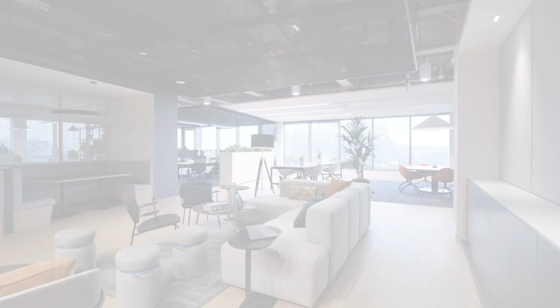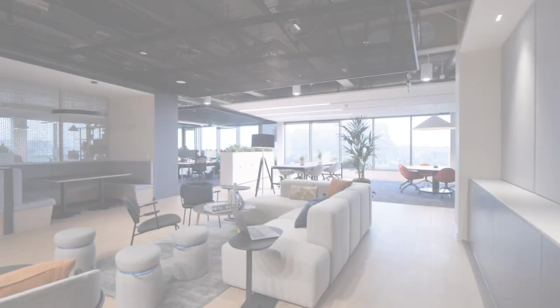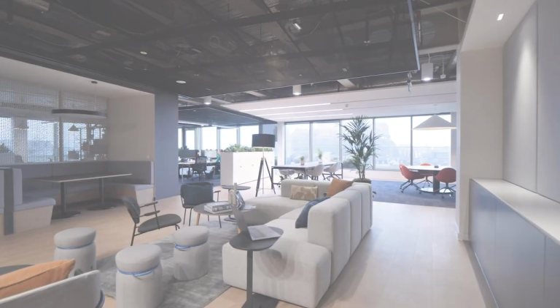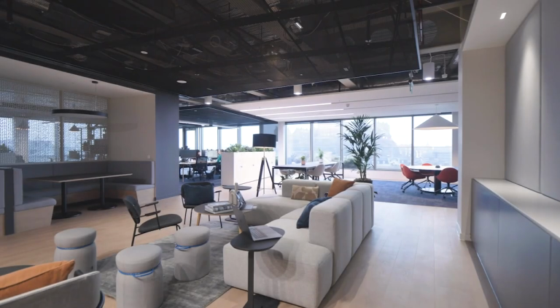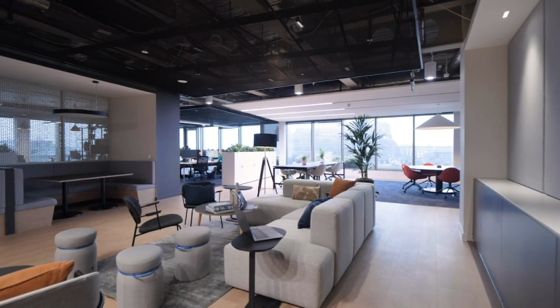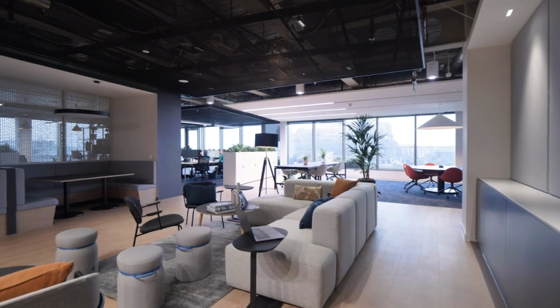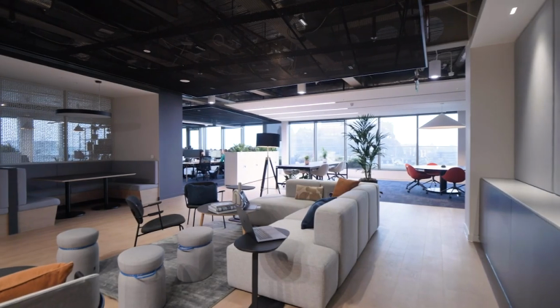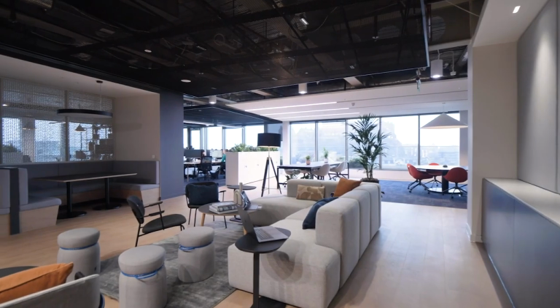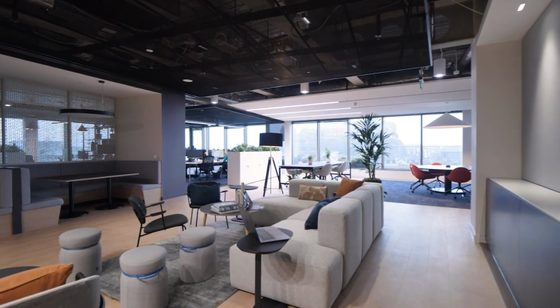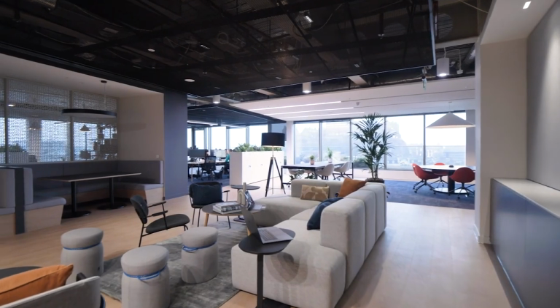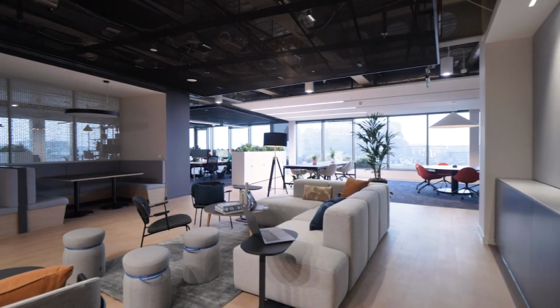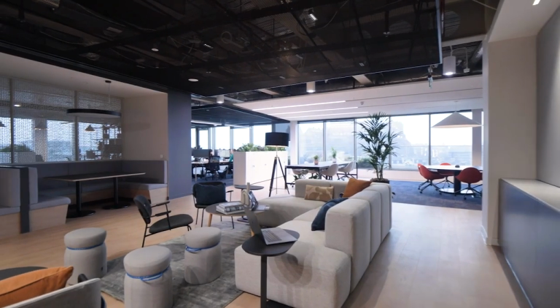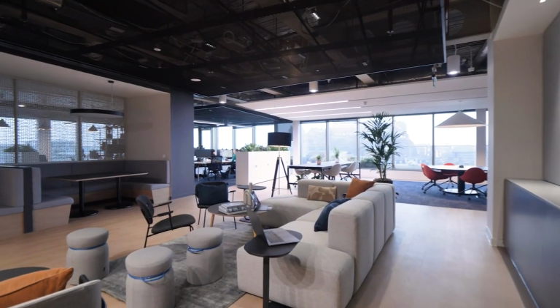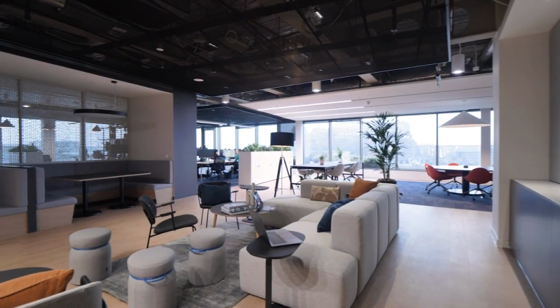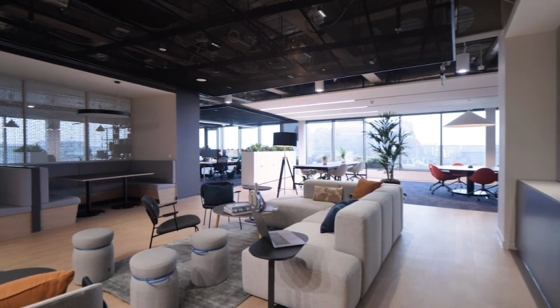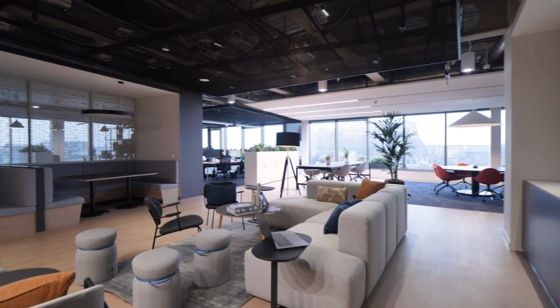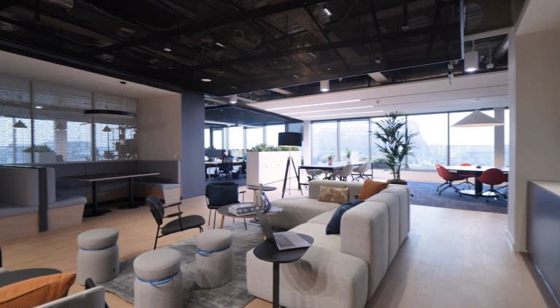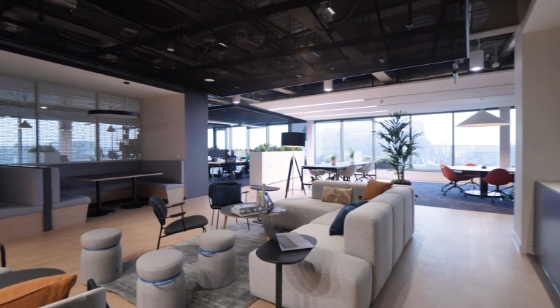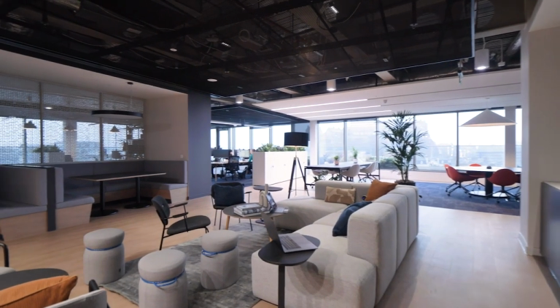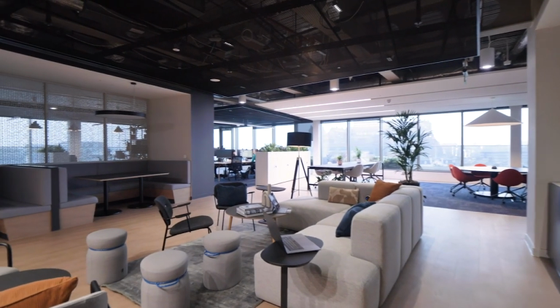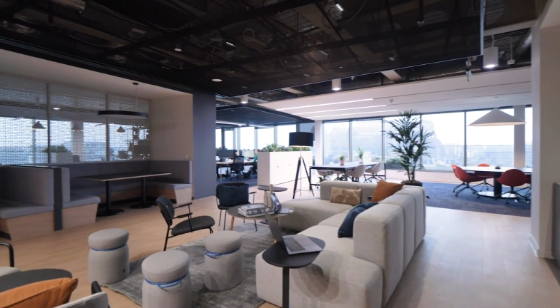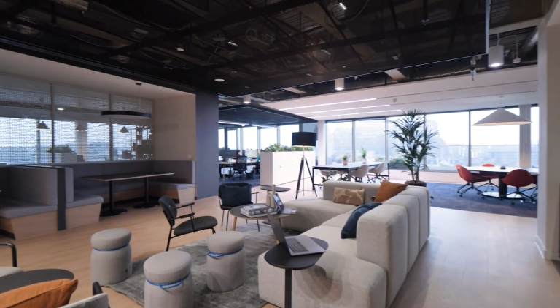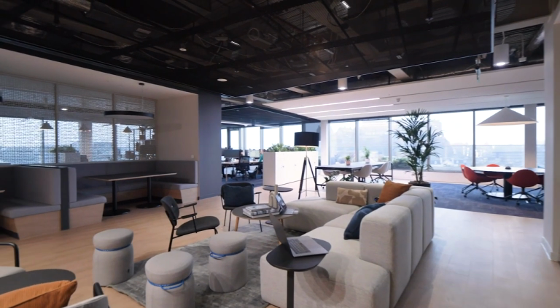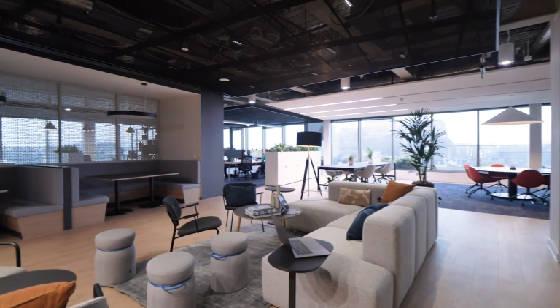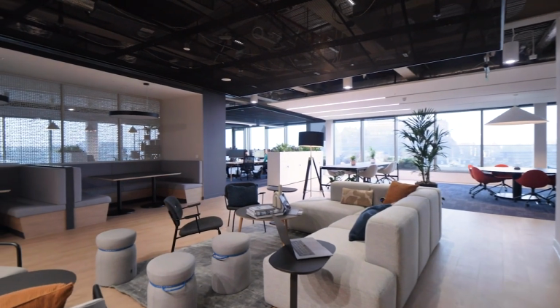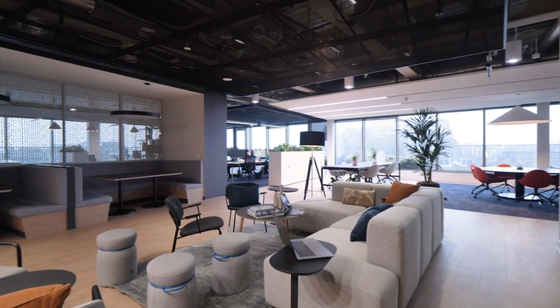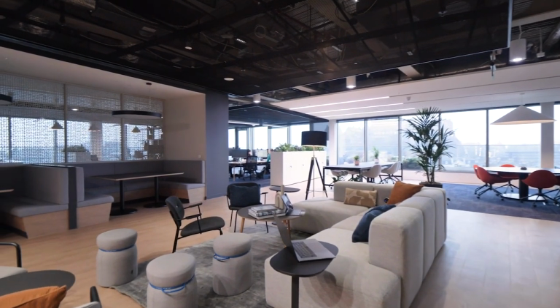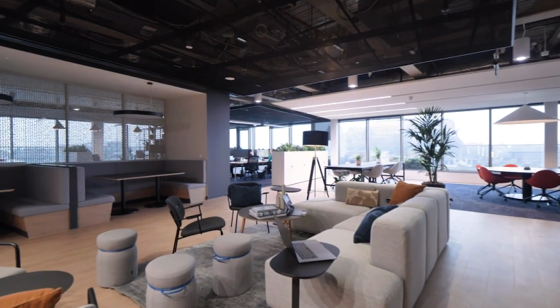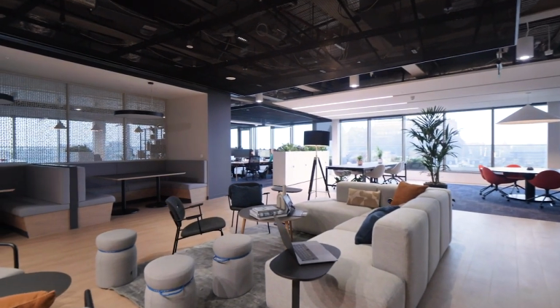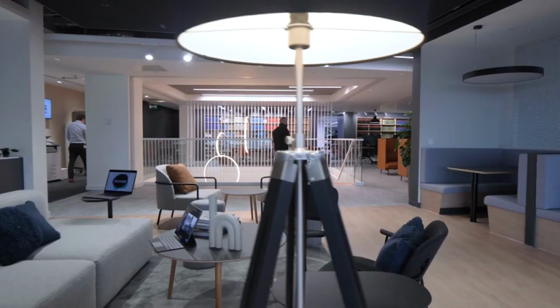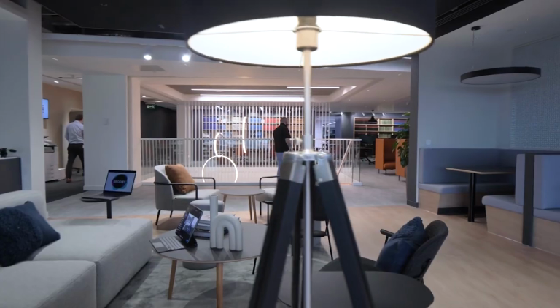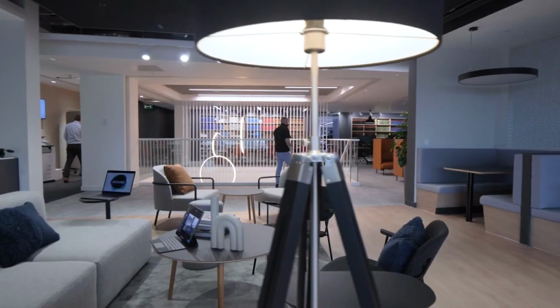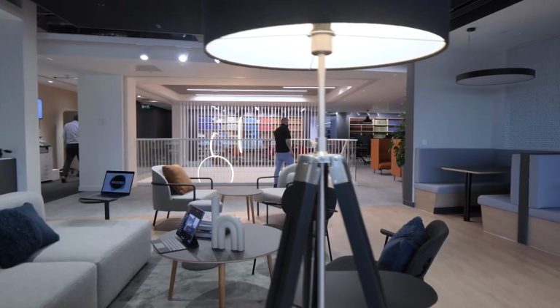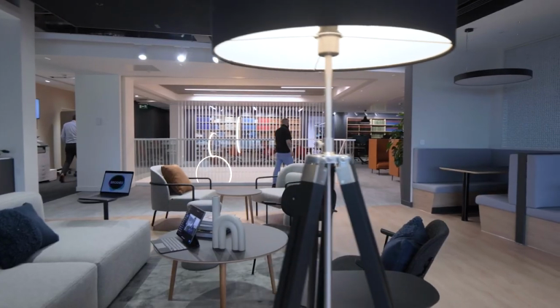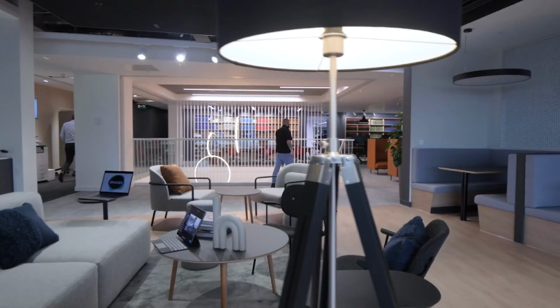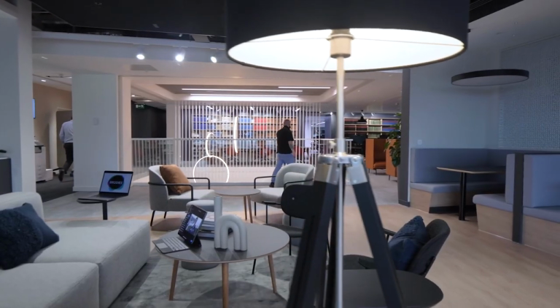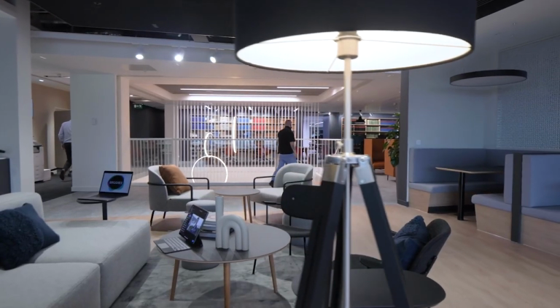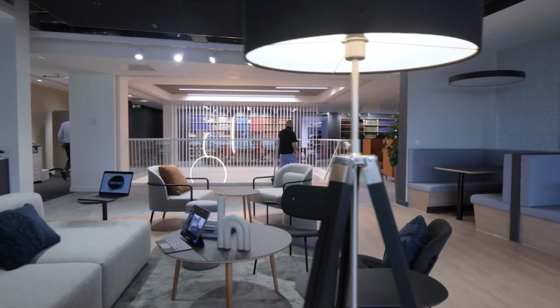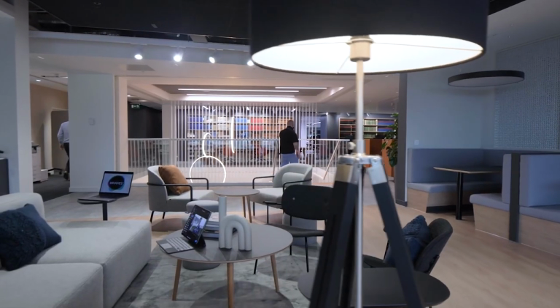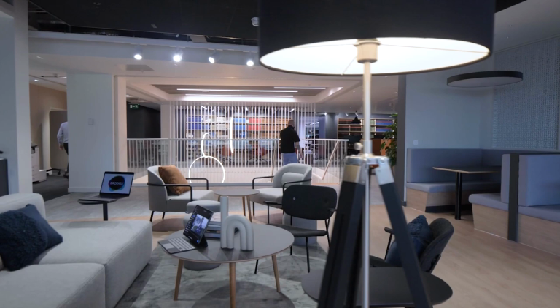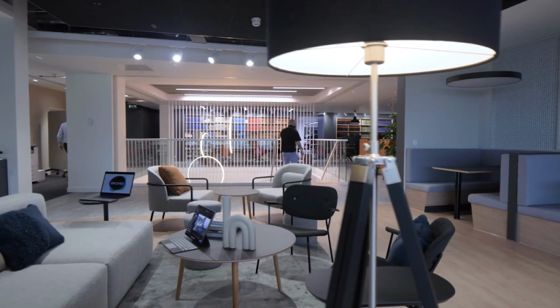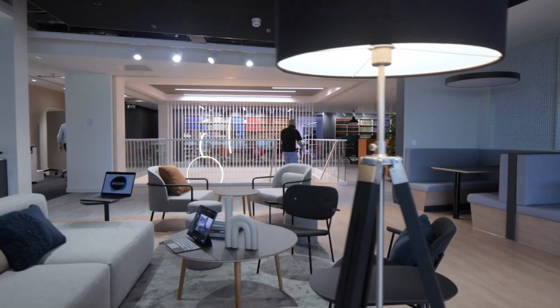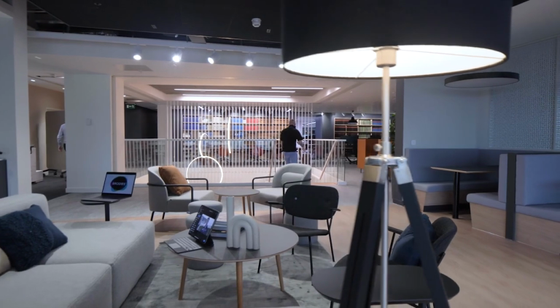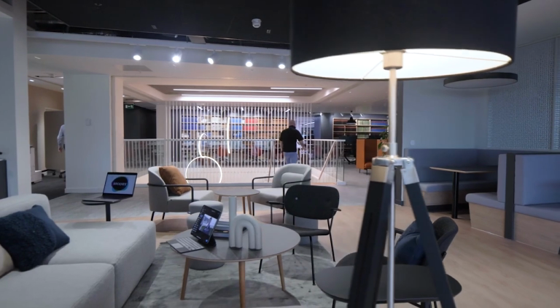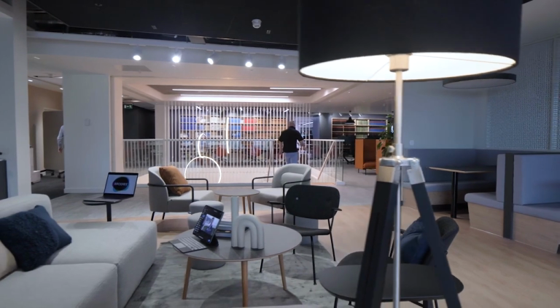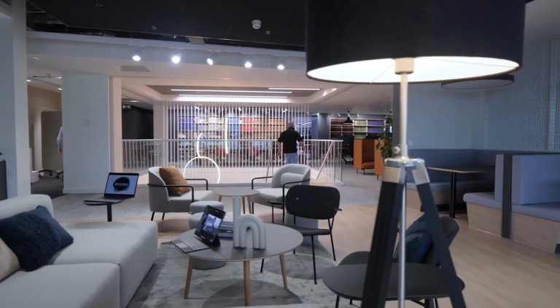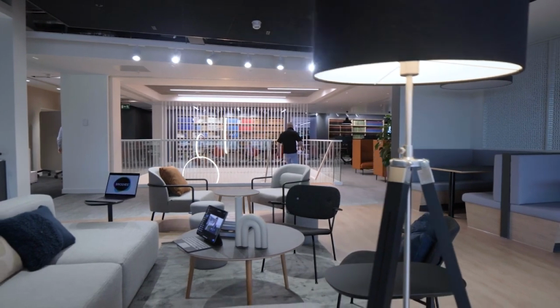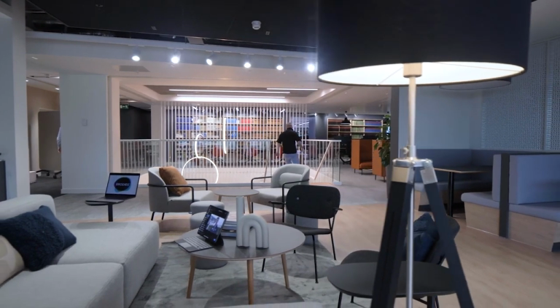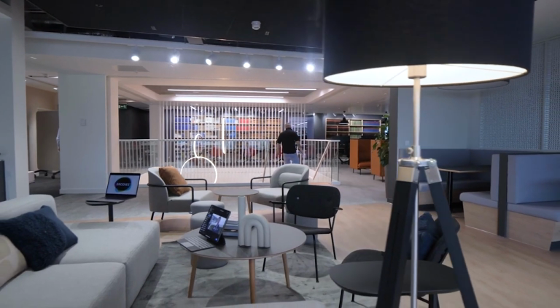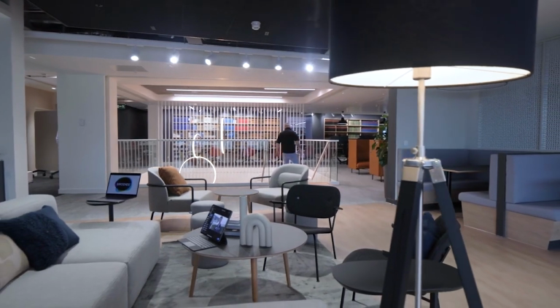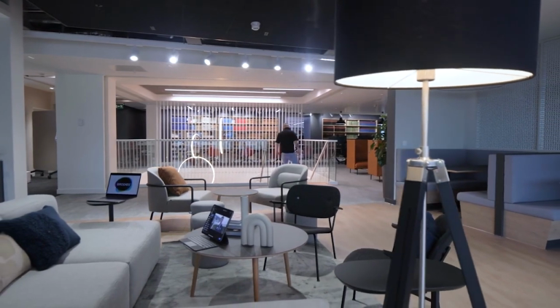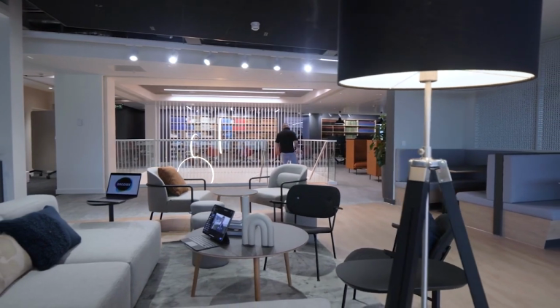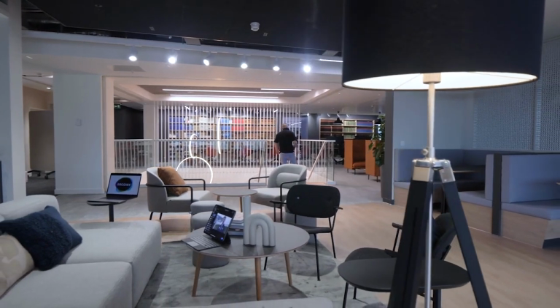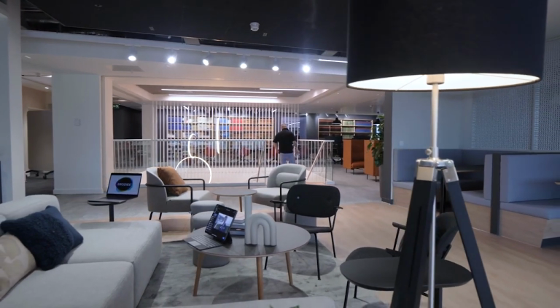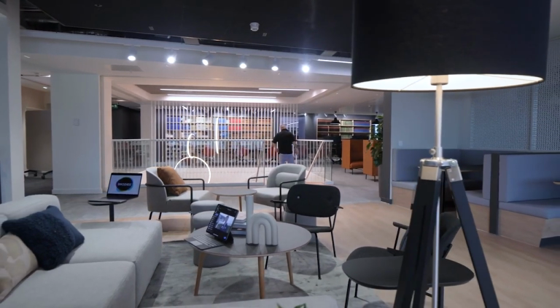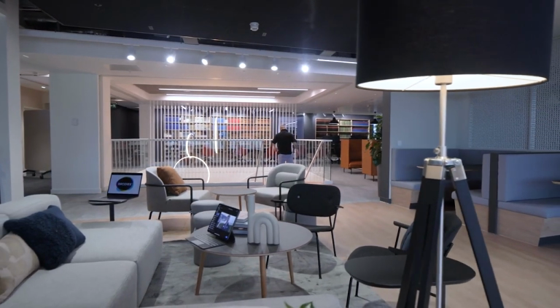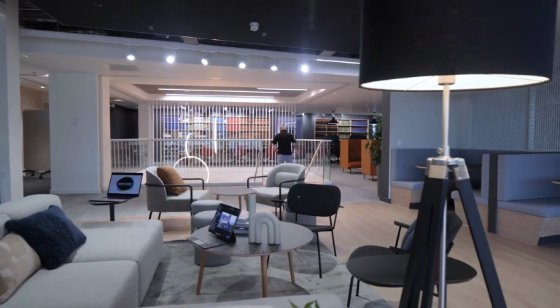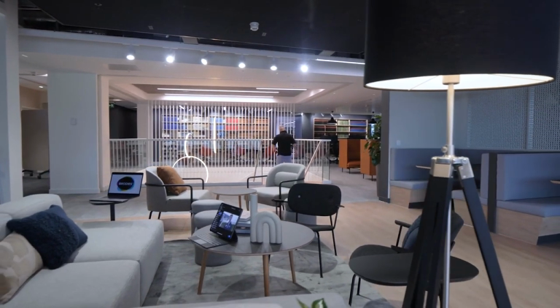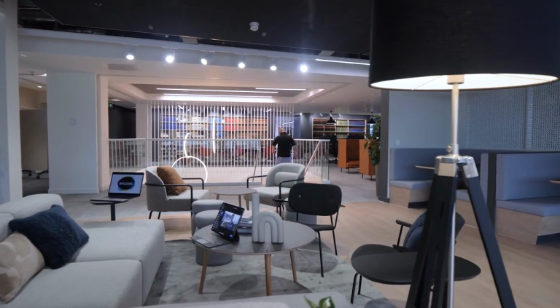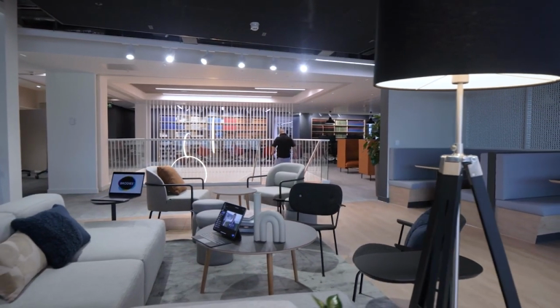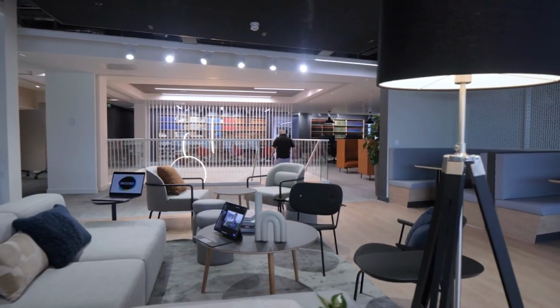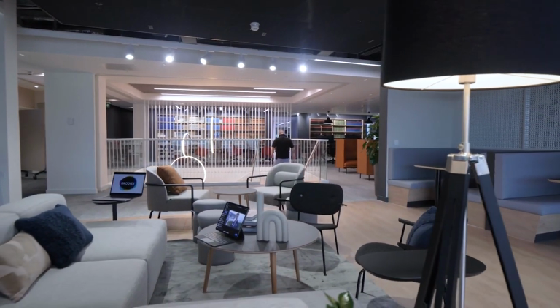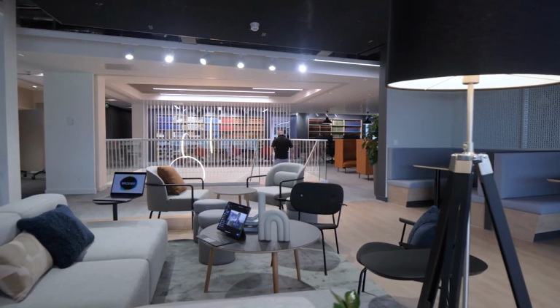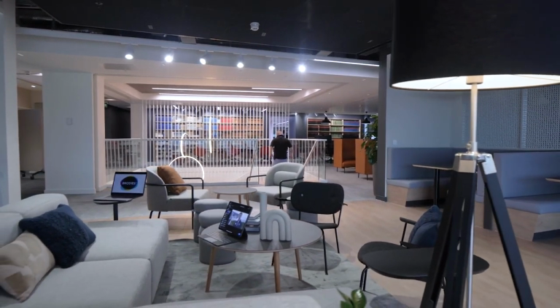The building has been designed with smart working at its heart. Colleagues who come to this building will find a whole variety of different spaces in which to work.